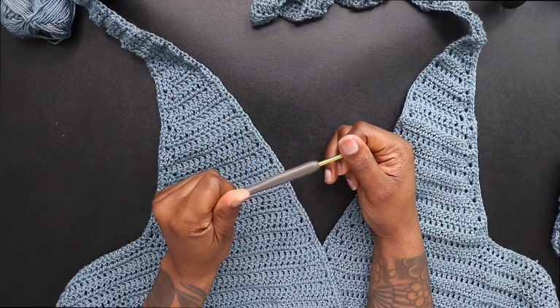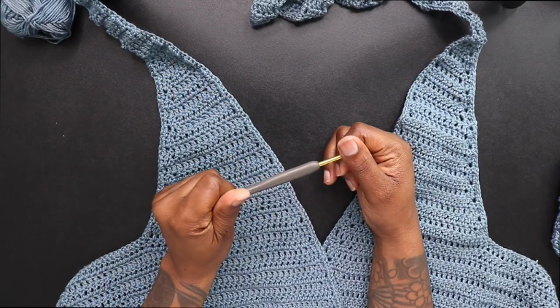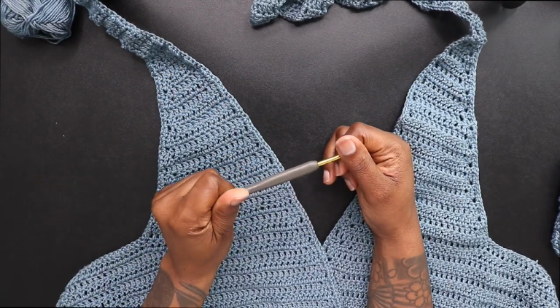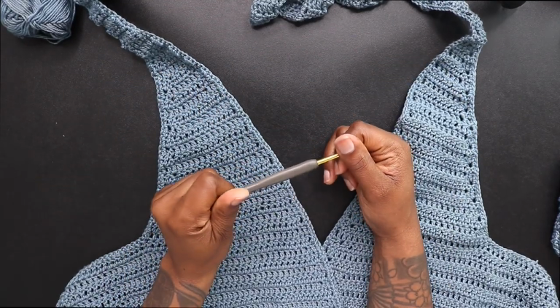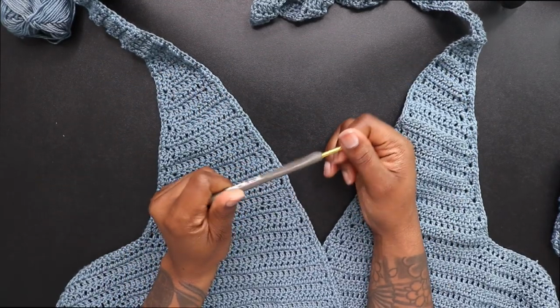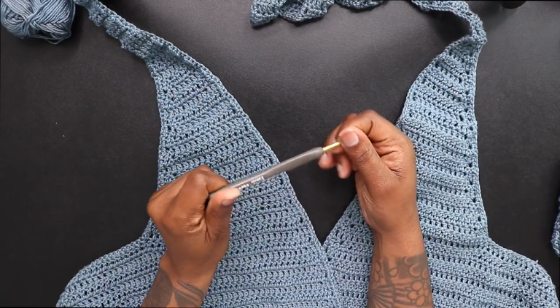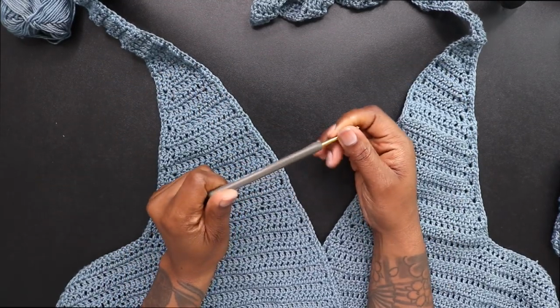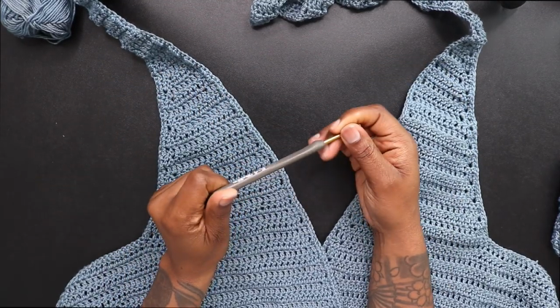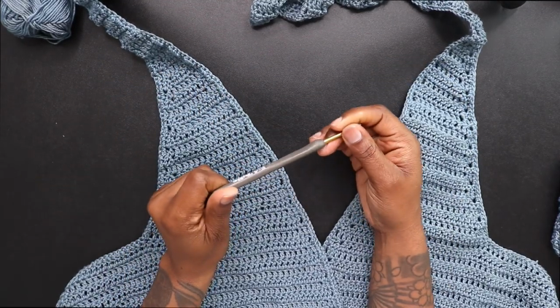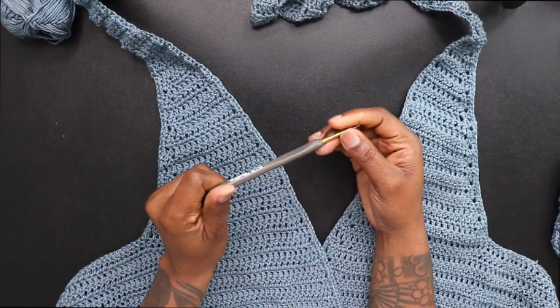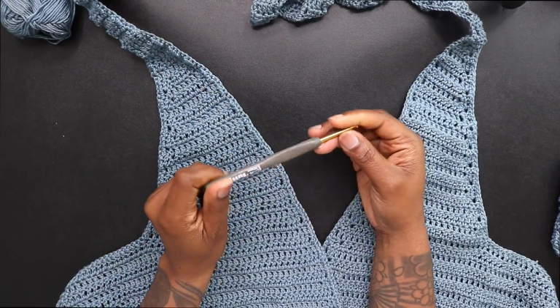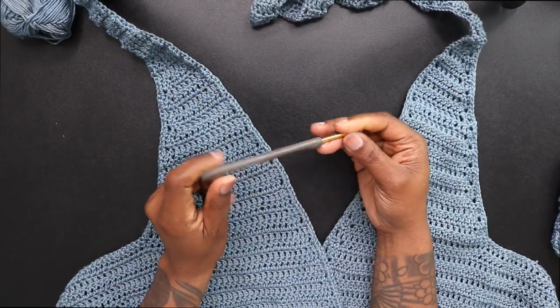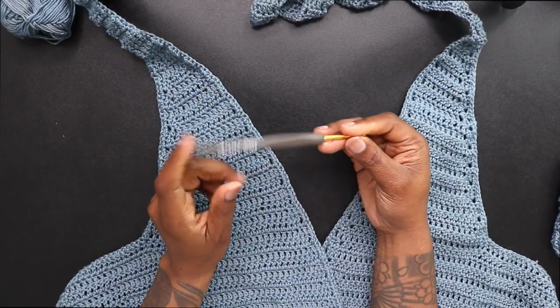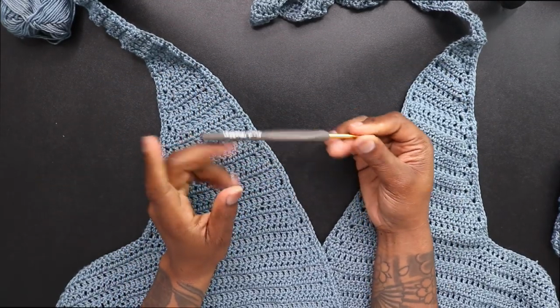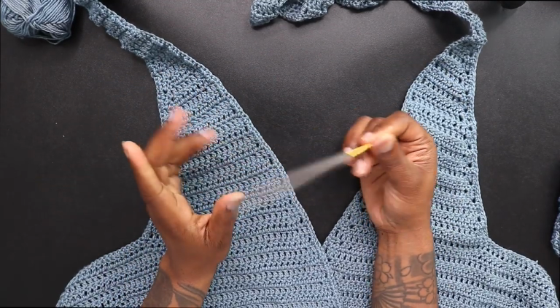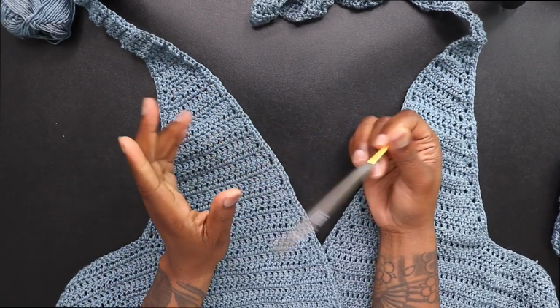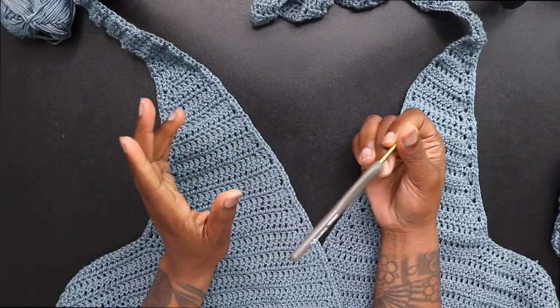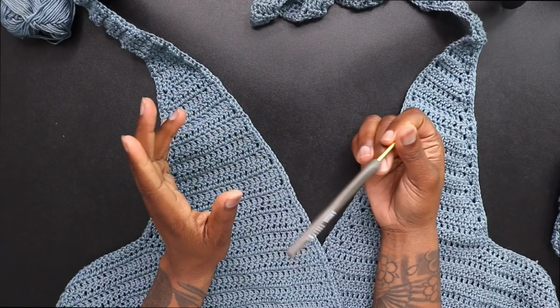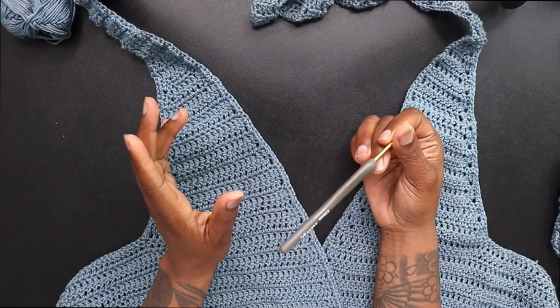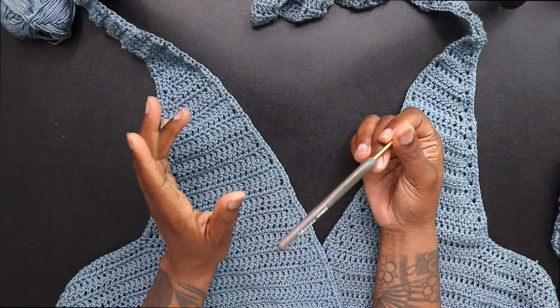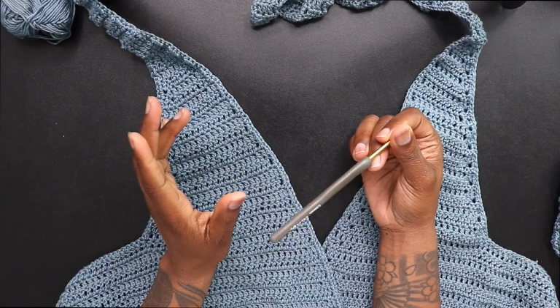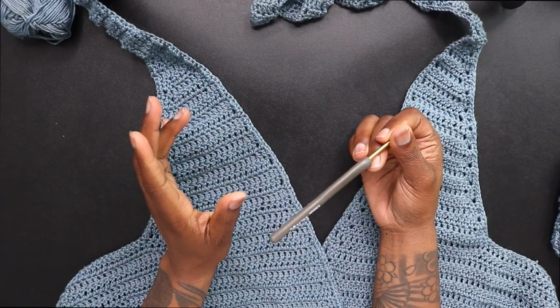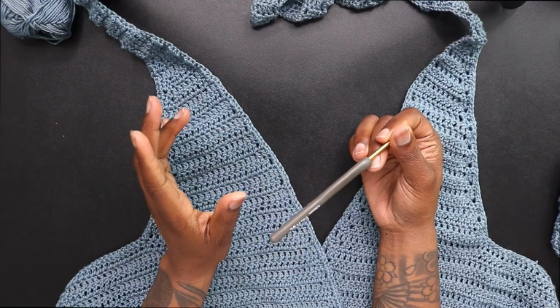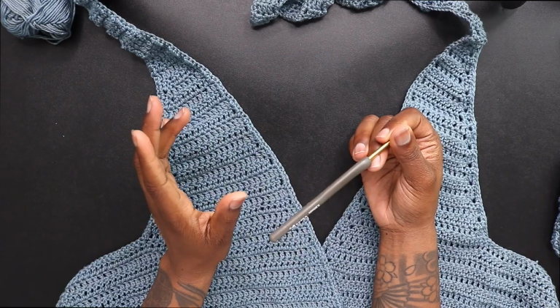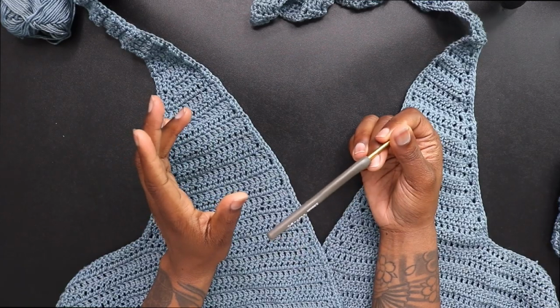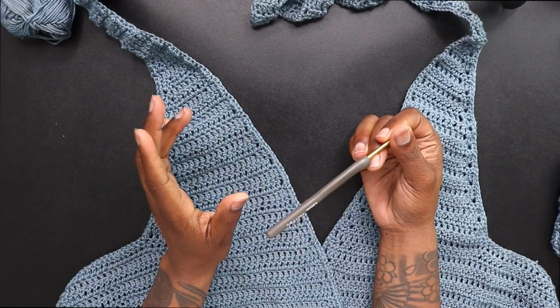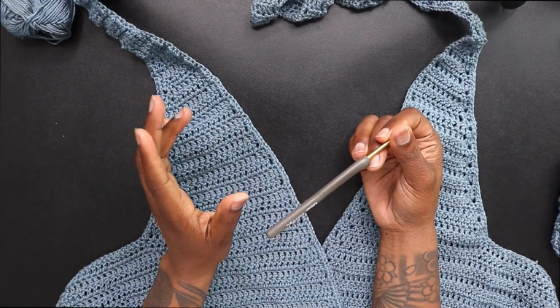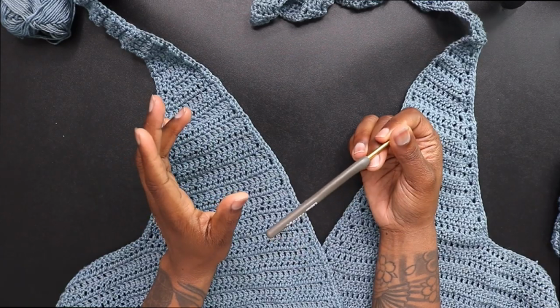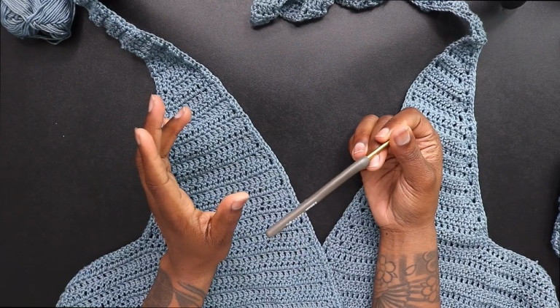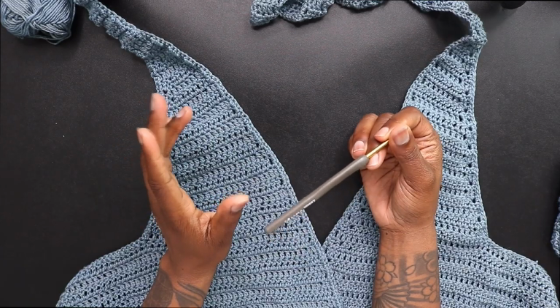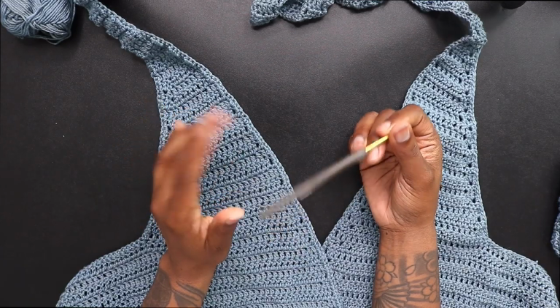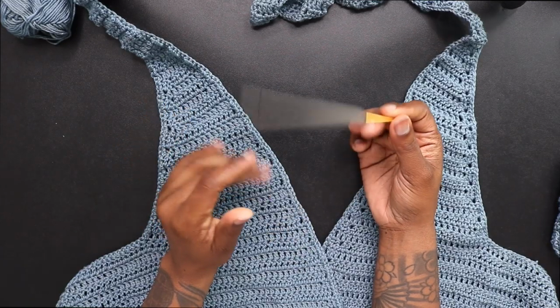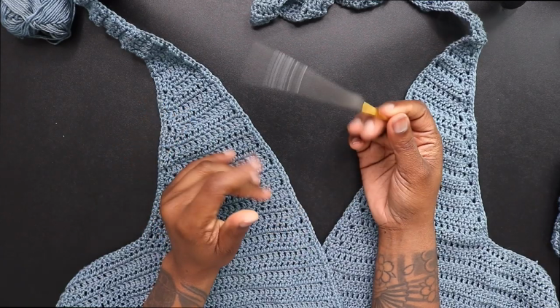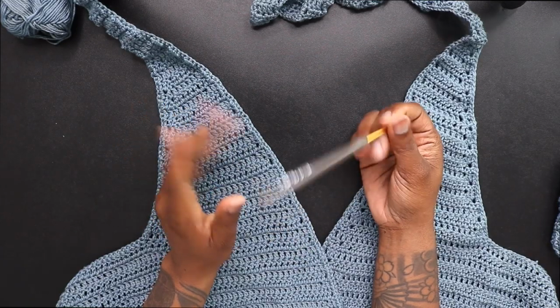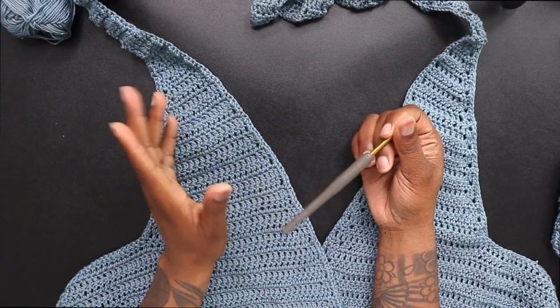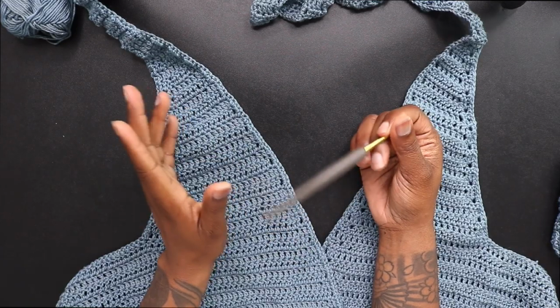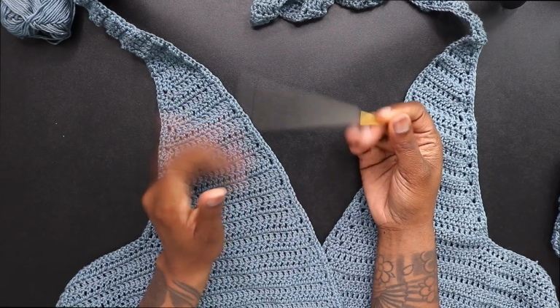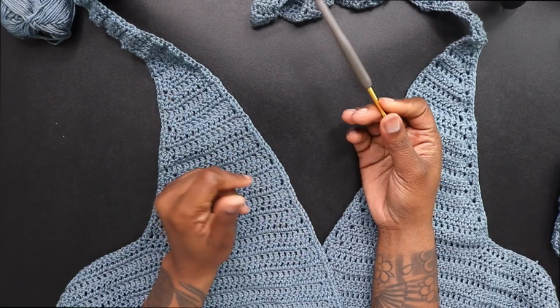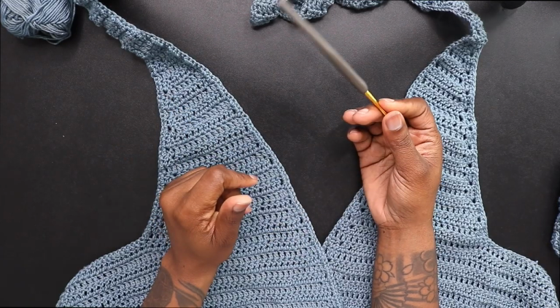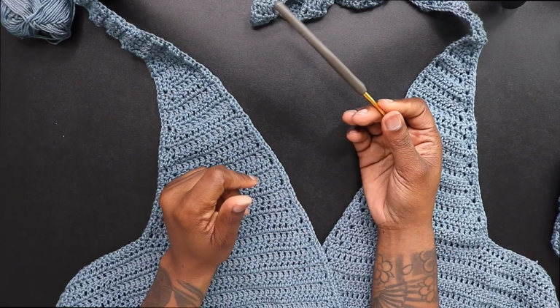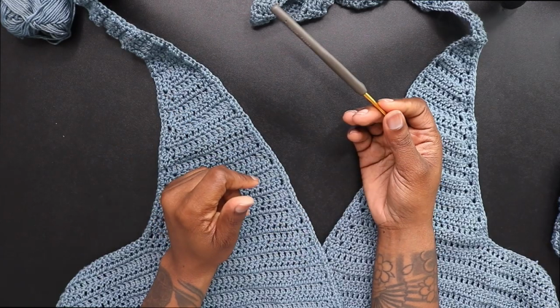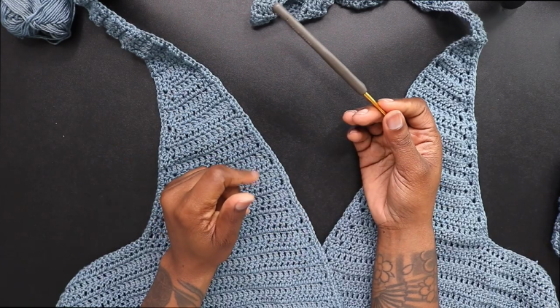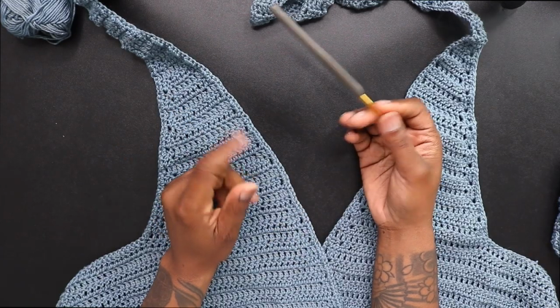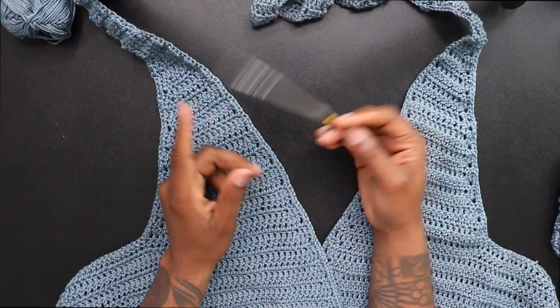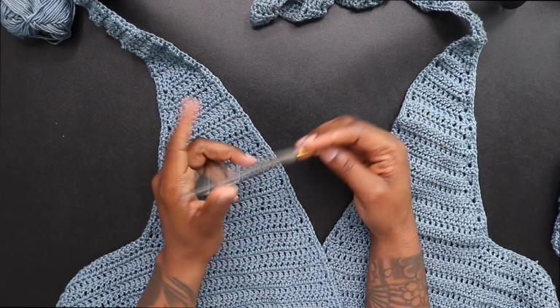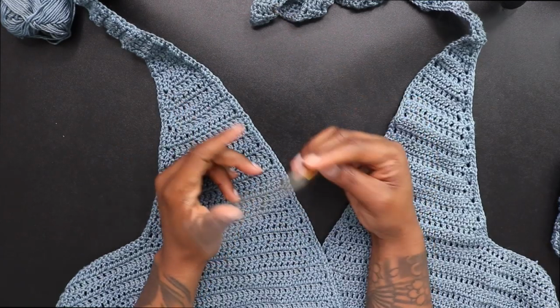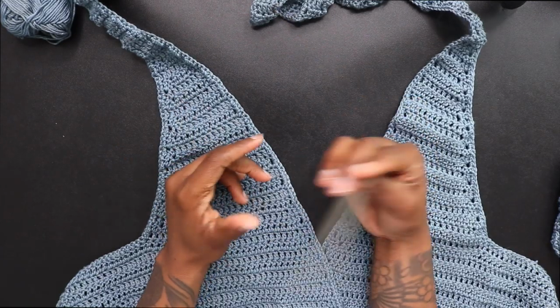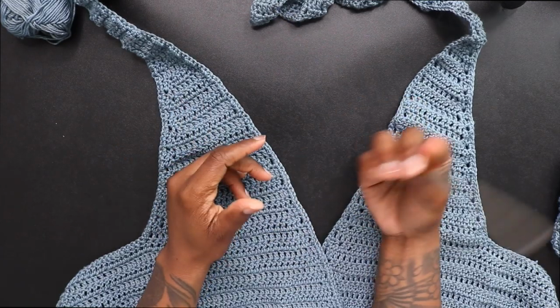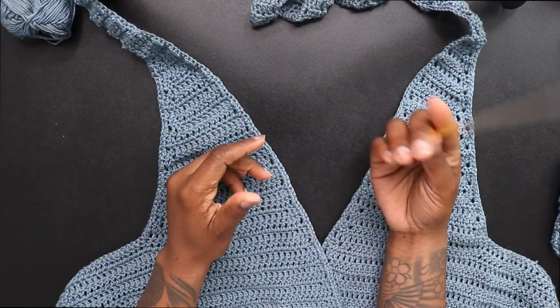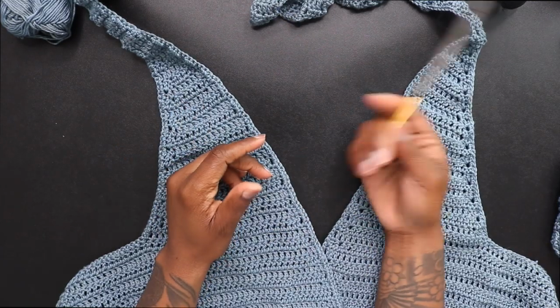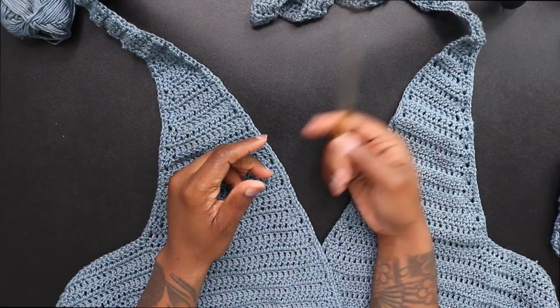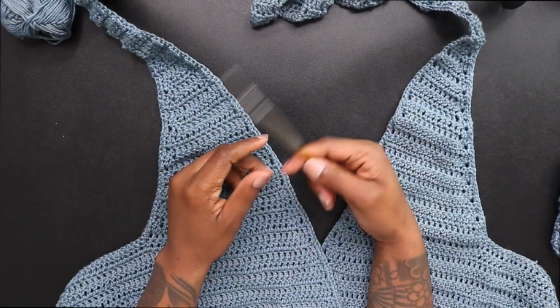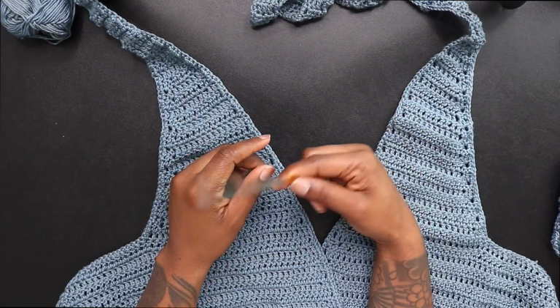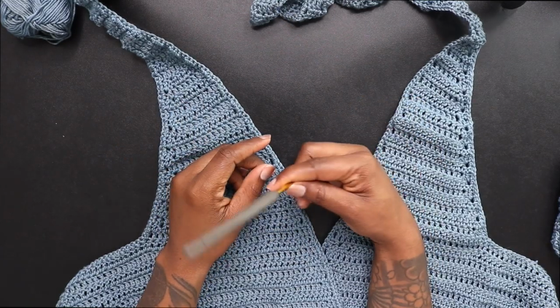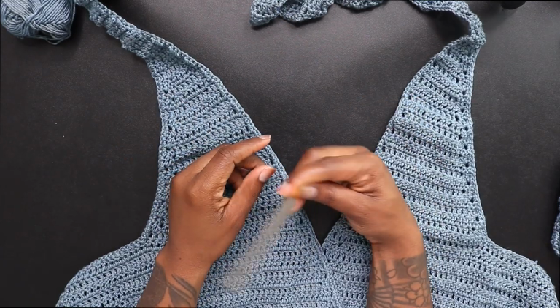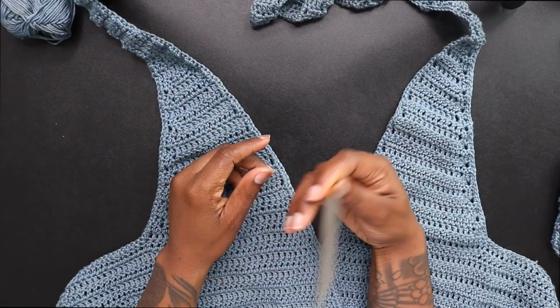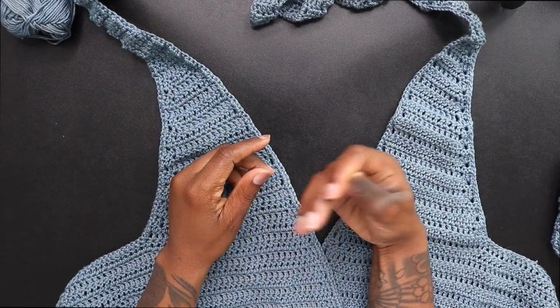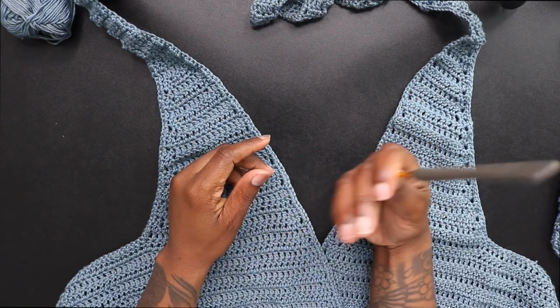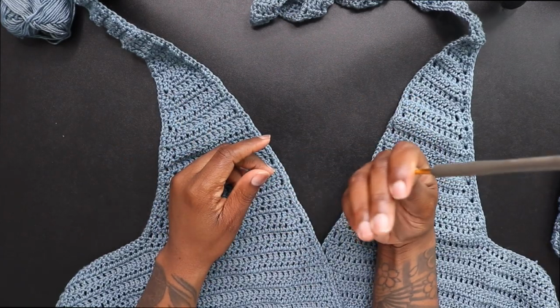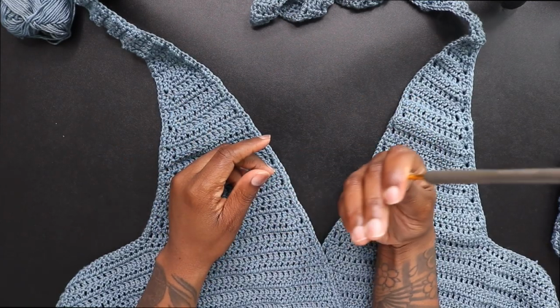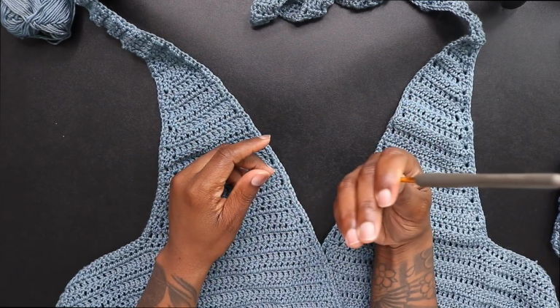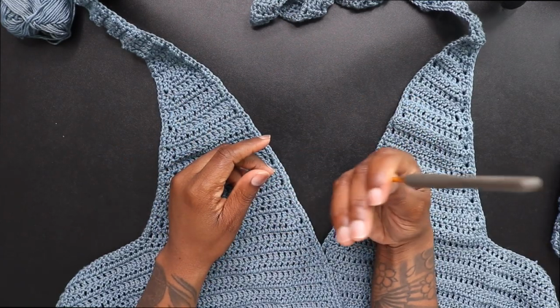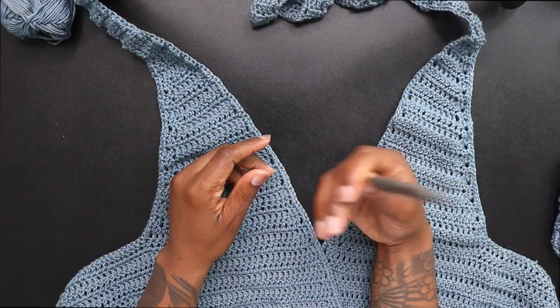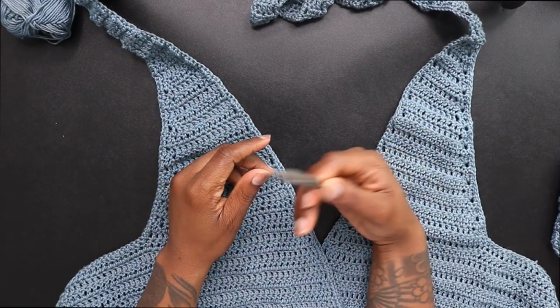I'm just leaving as is without doing any of the border, but you can do the peacock stitch, crab stitch, add your extra juice — and do what you do how you do what you do.